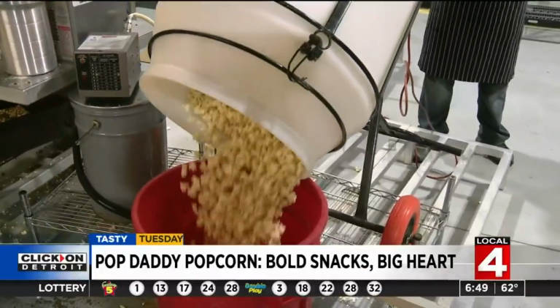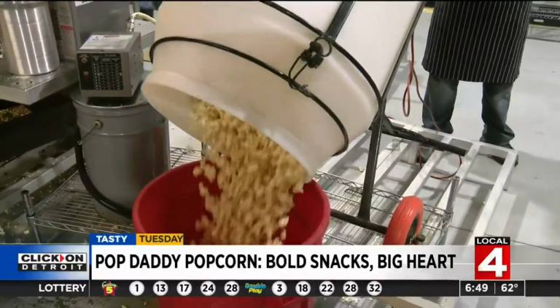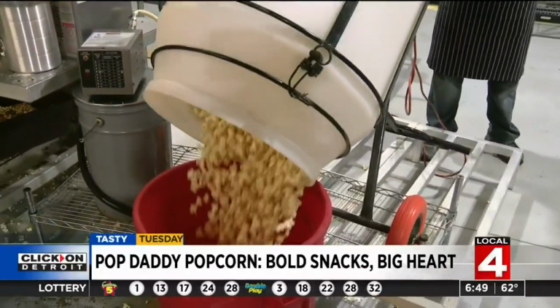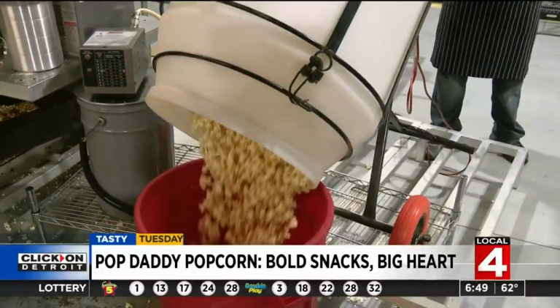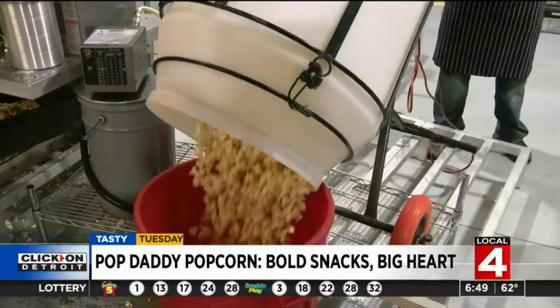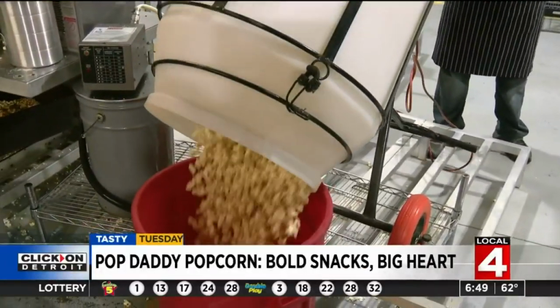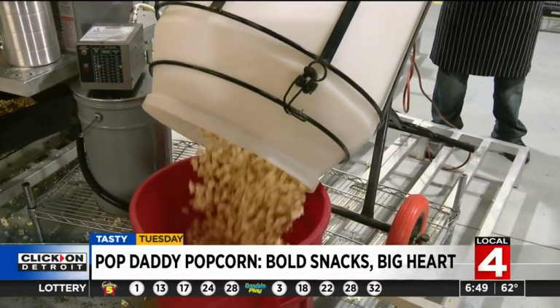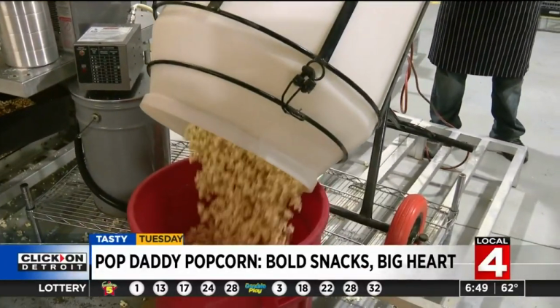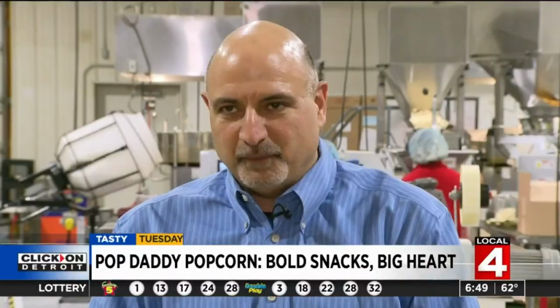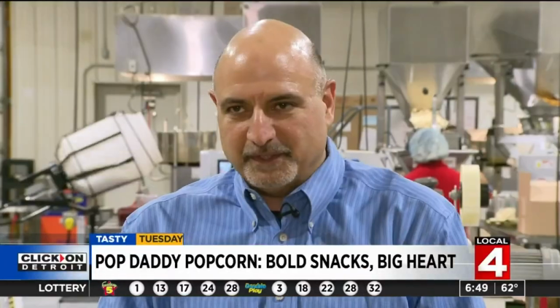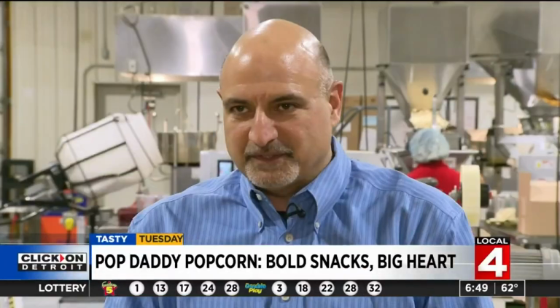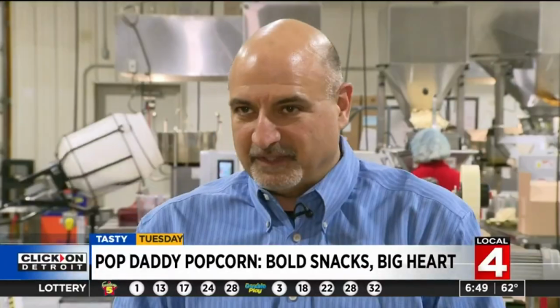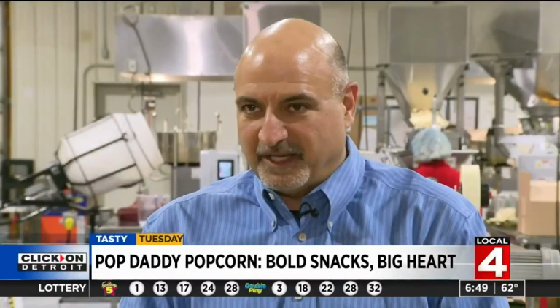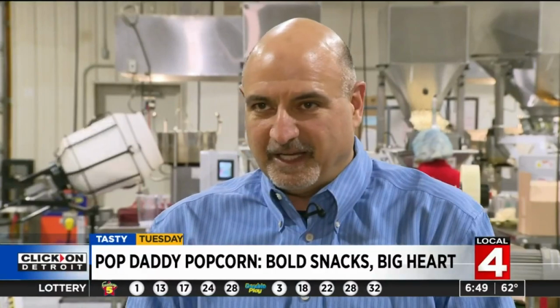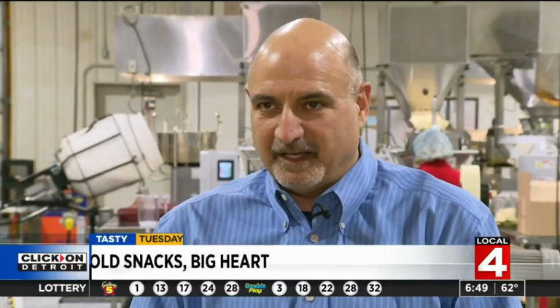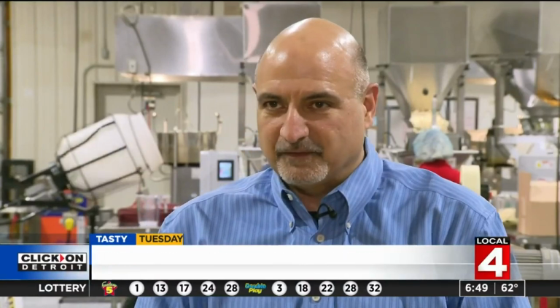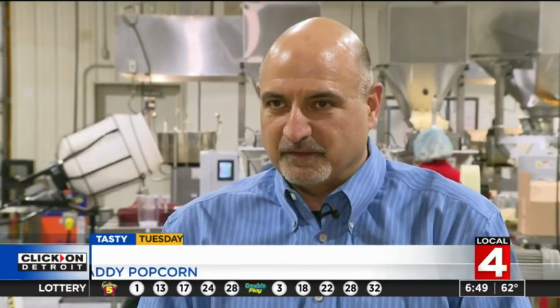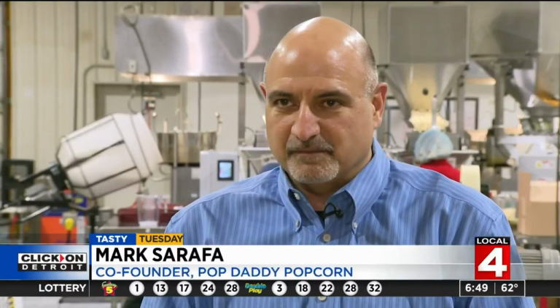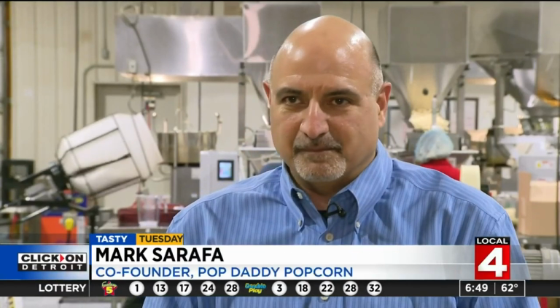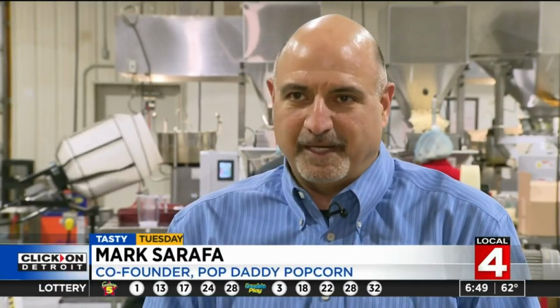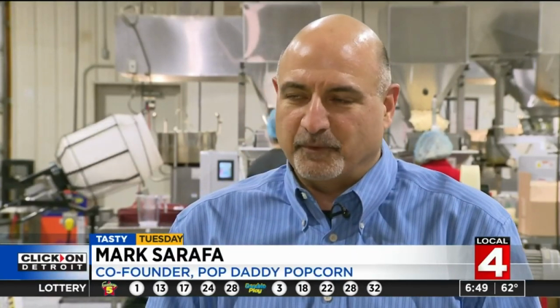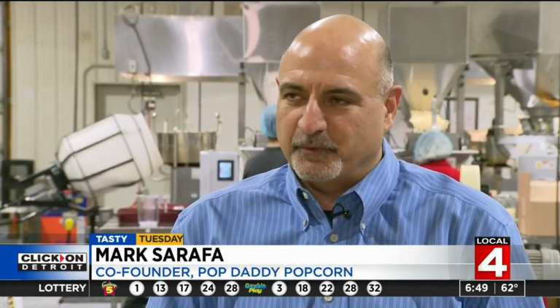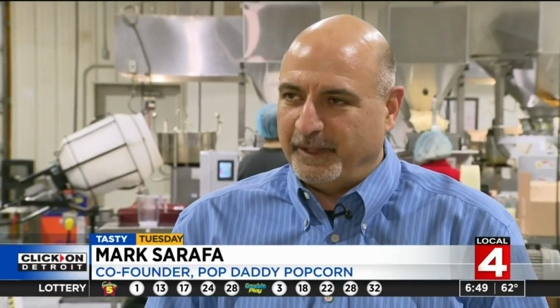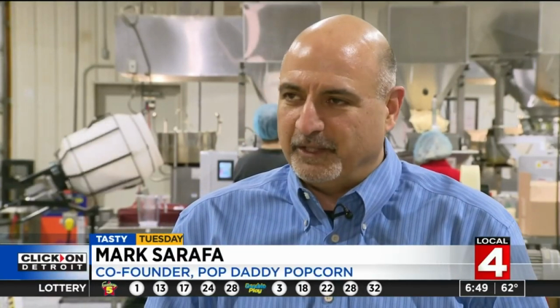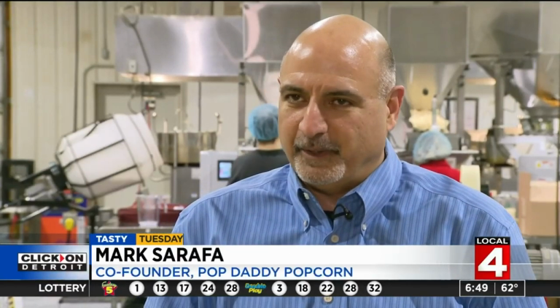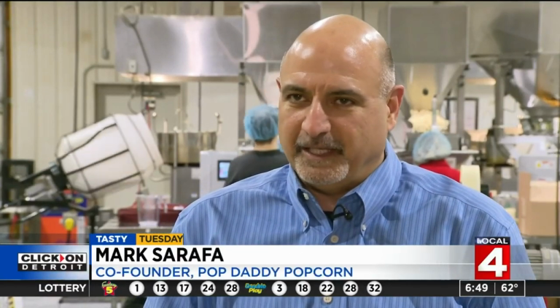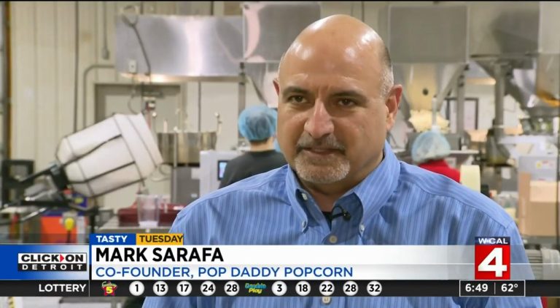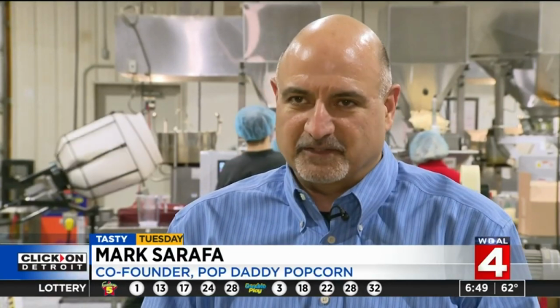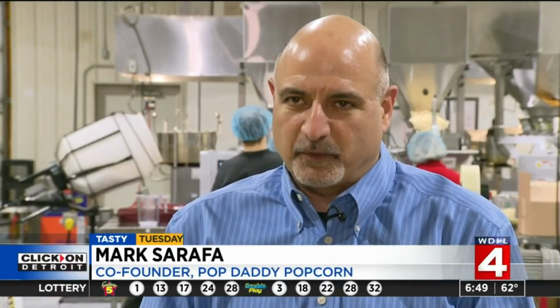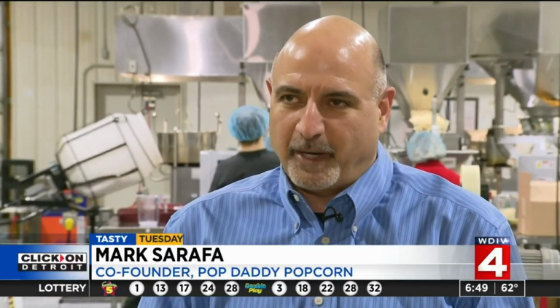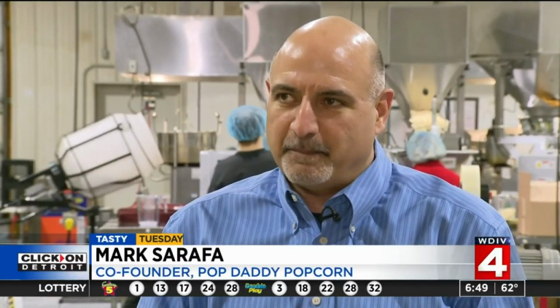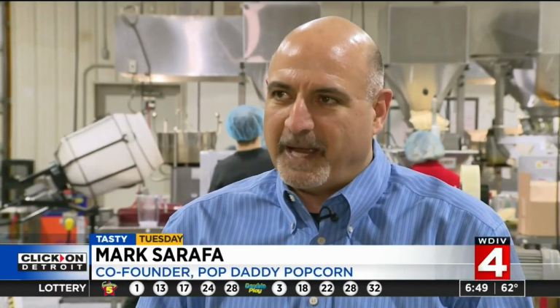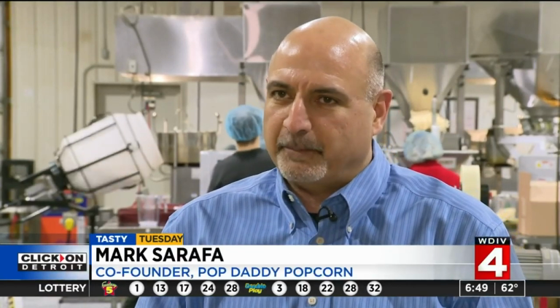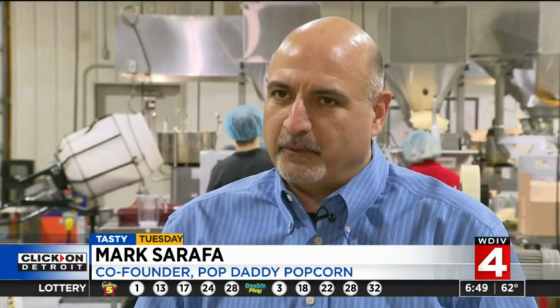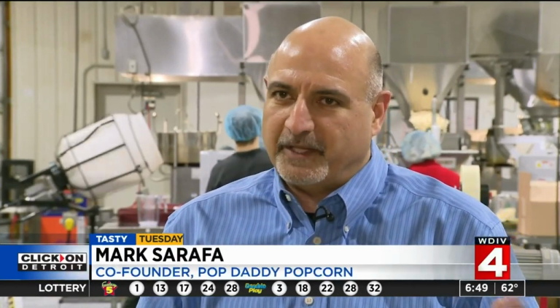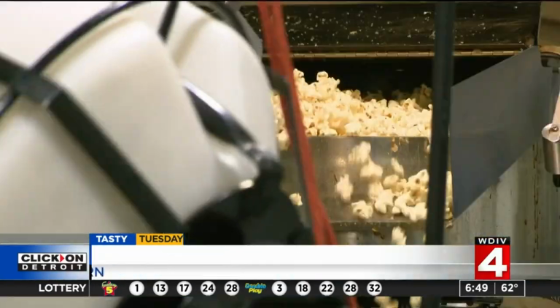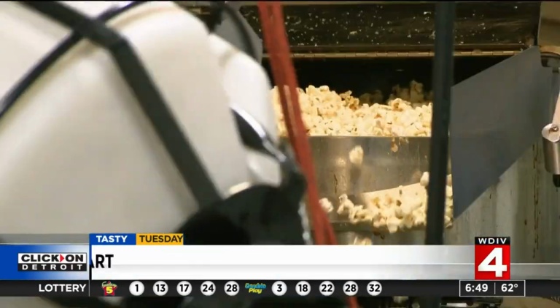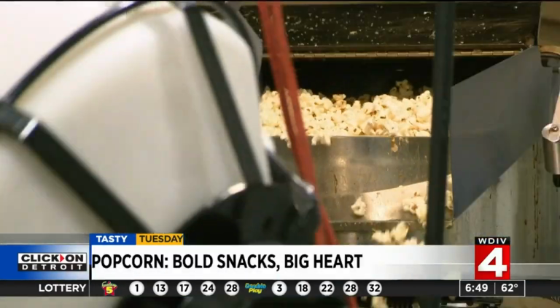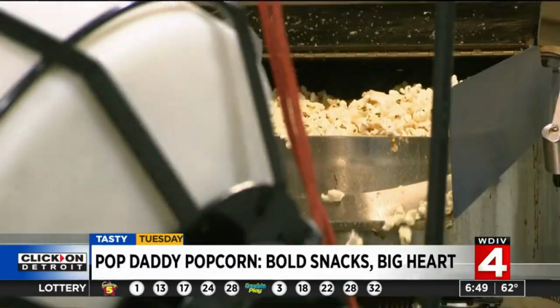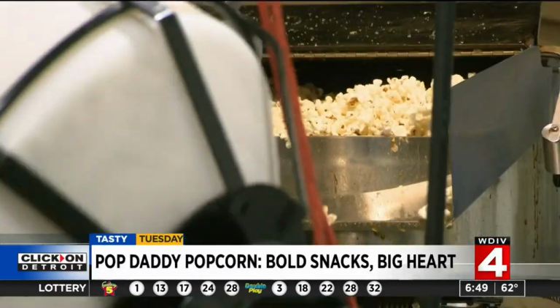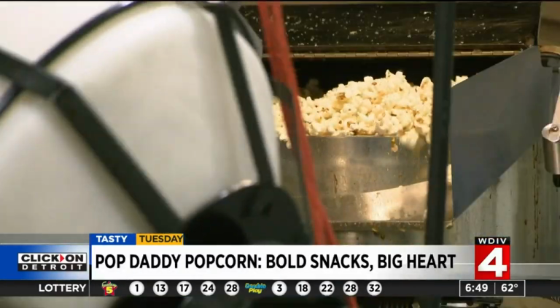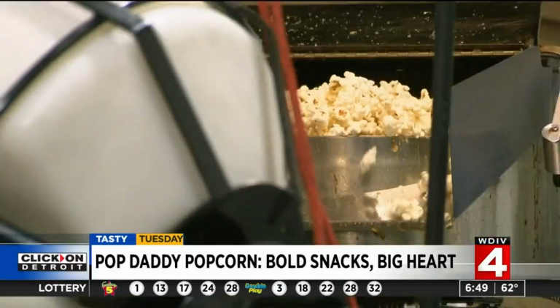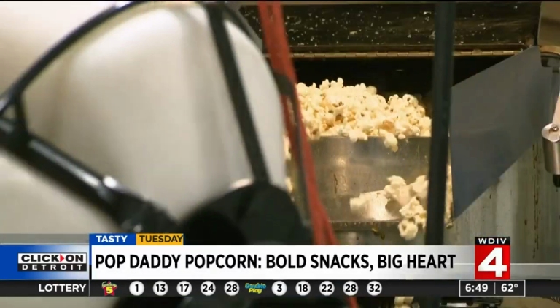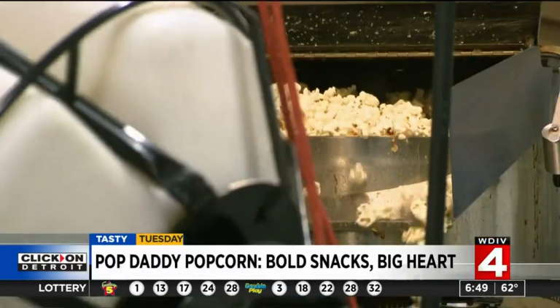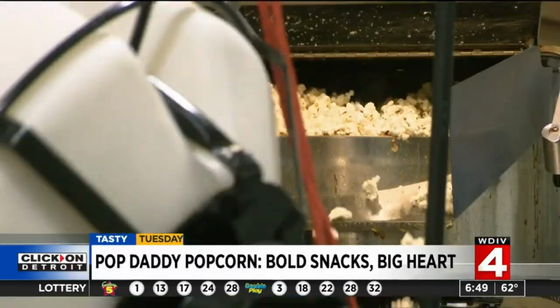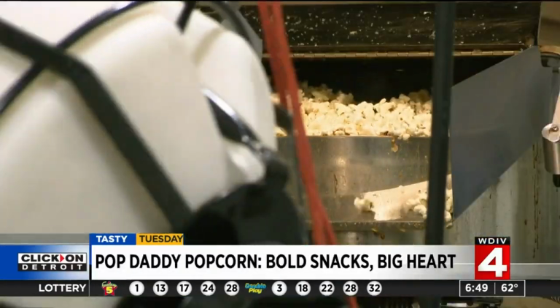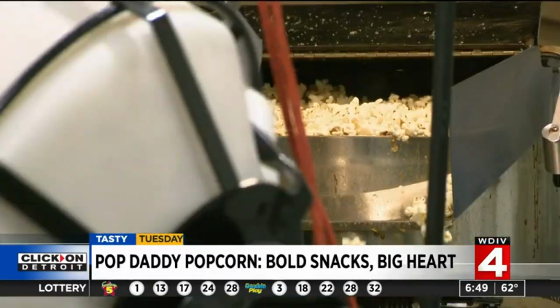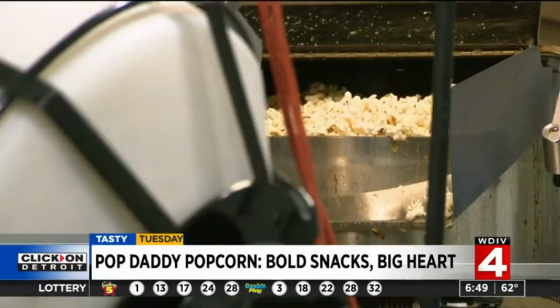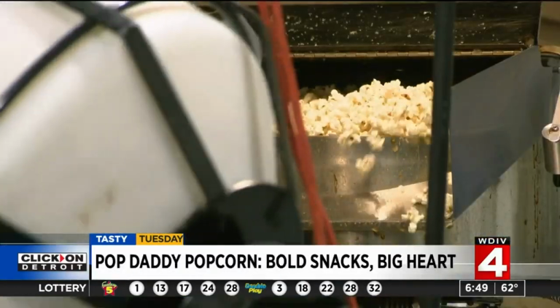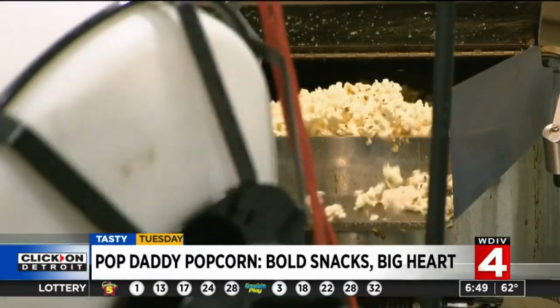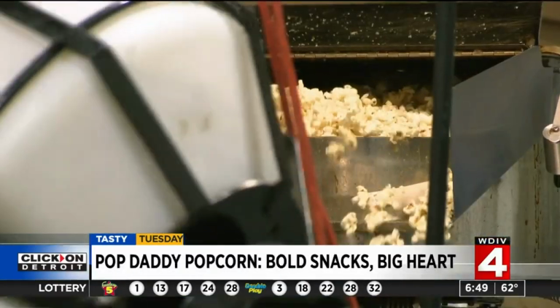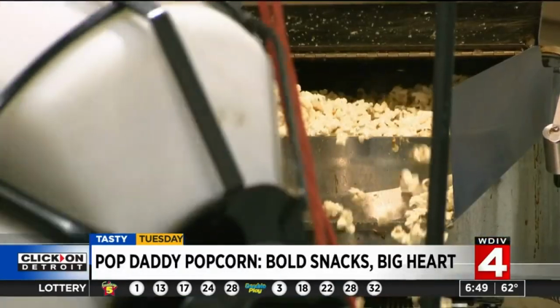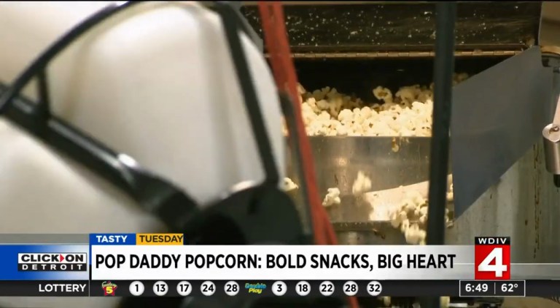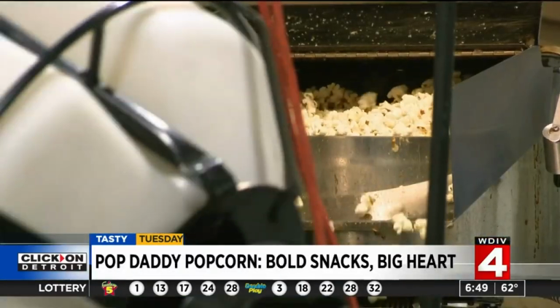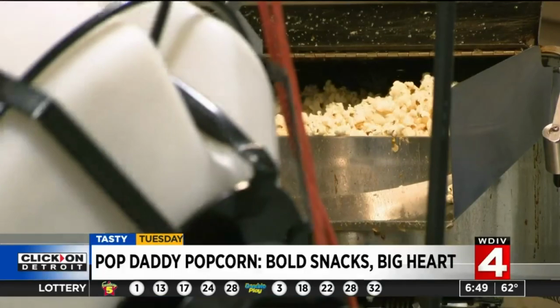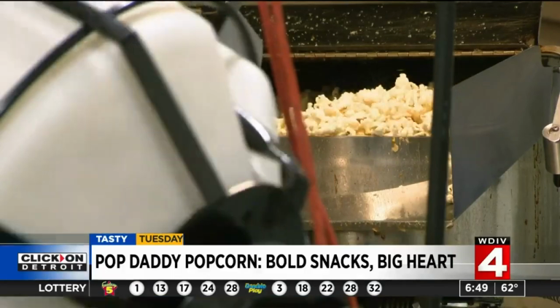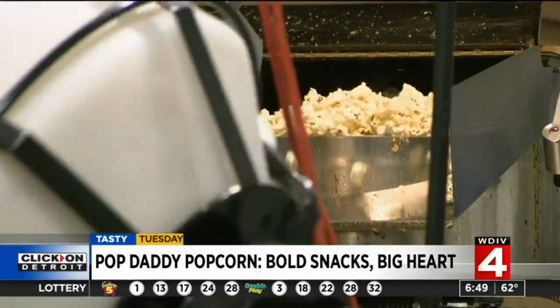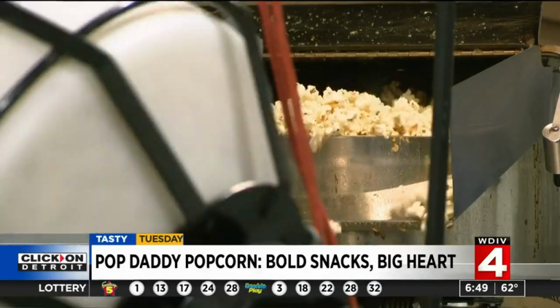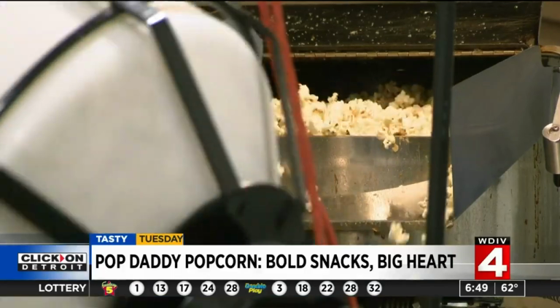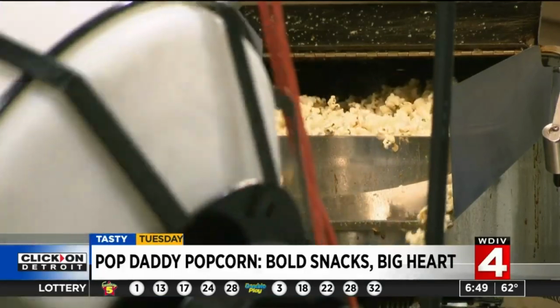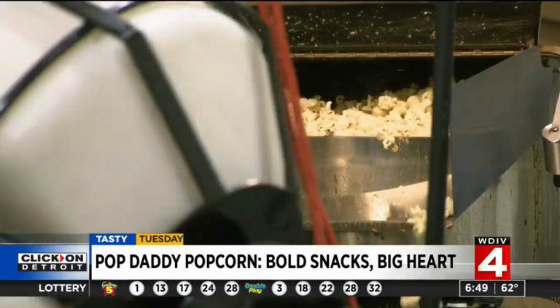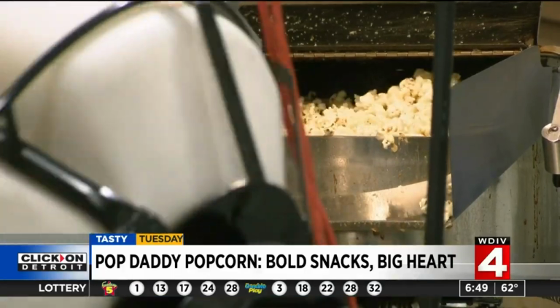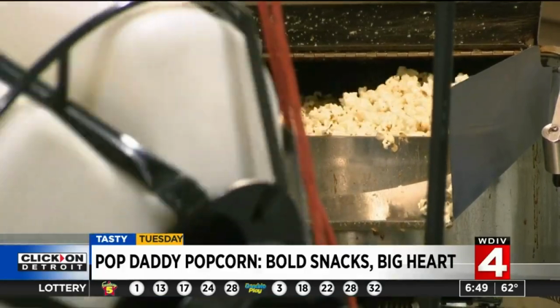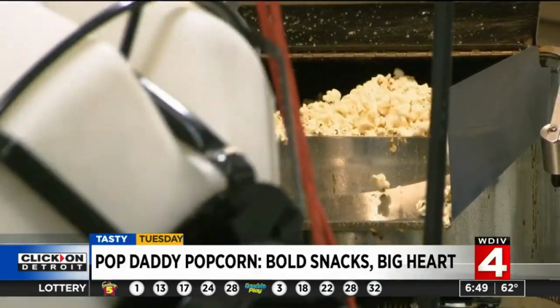Our original was made with three ingredients: it's the red popcorn that's grown right on the farm here in Ann Arbor, olive oil, and sea salt.